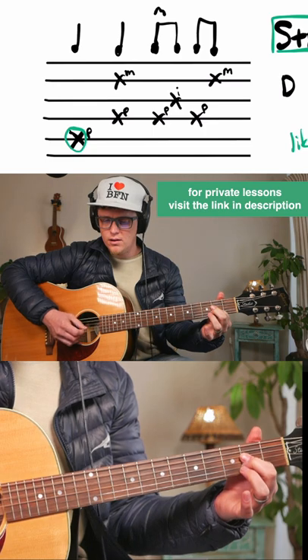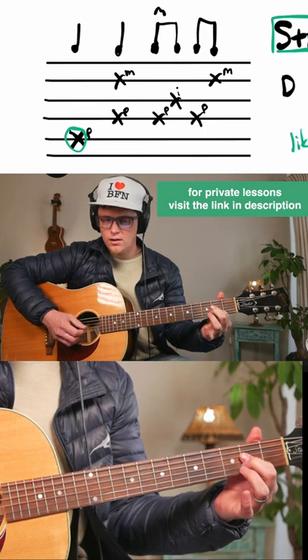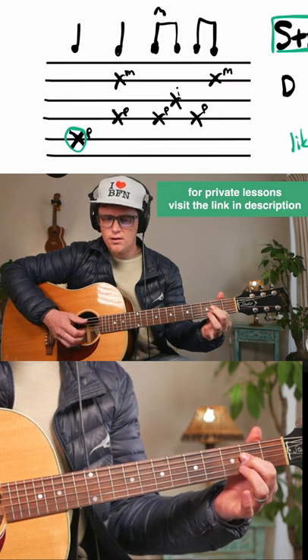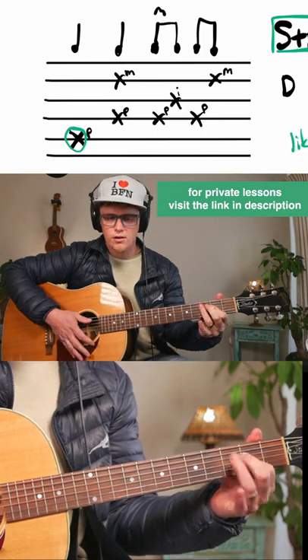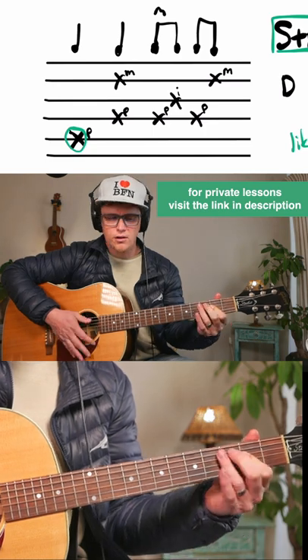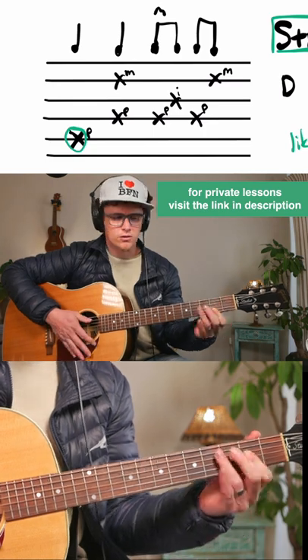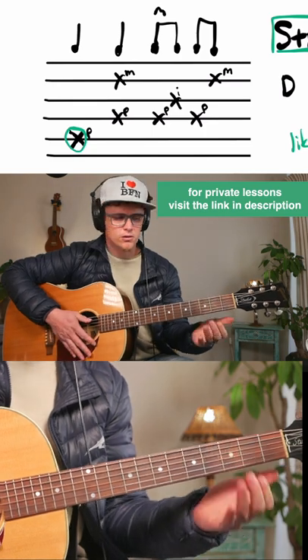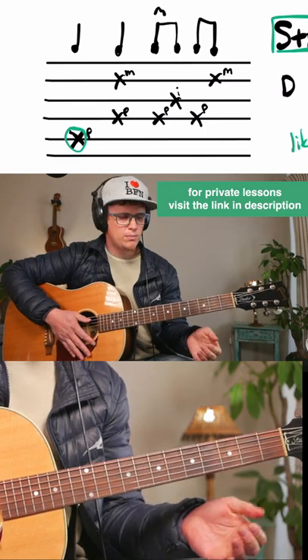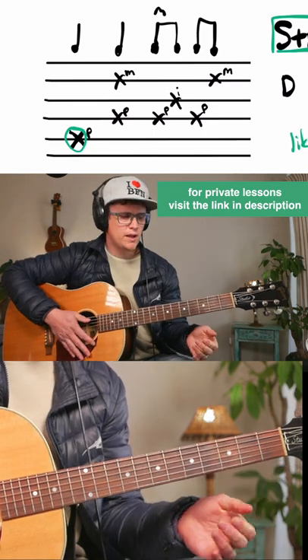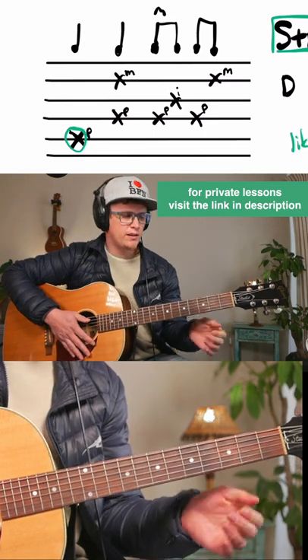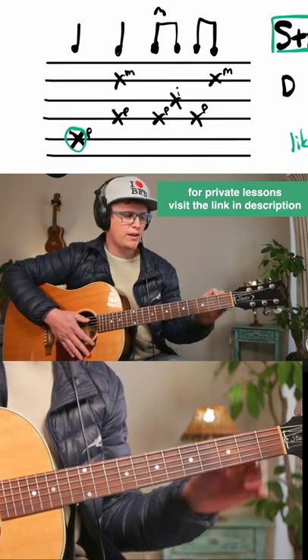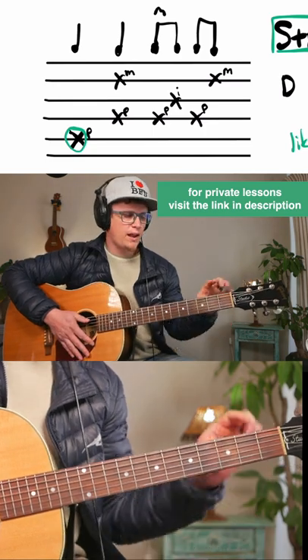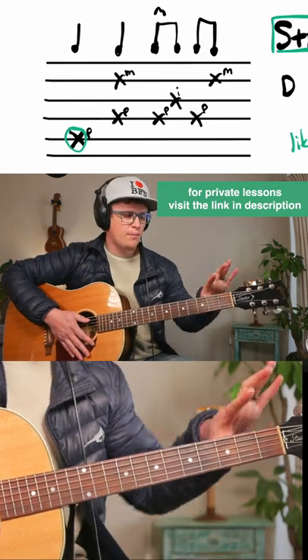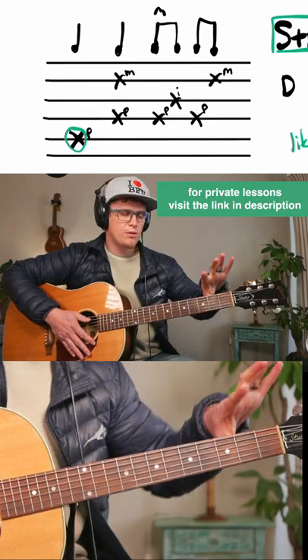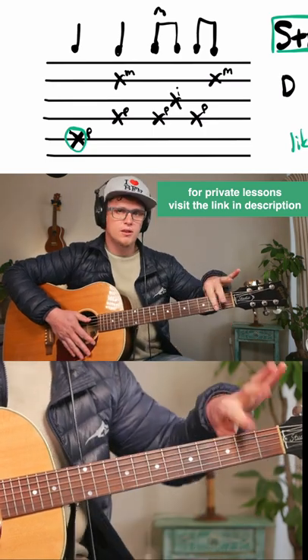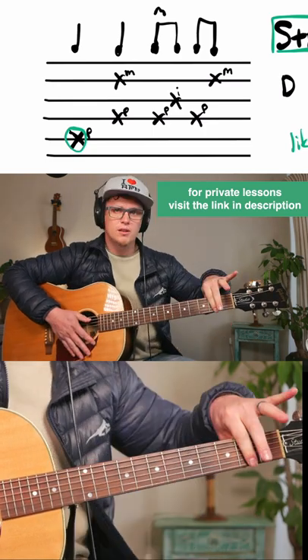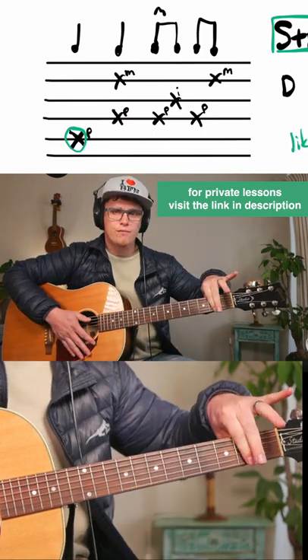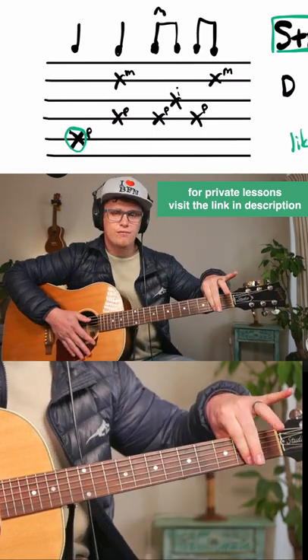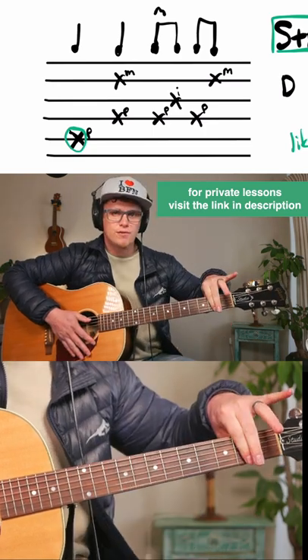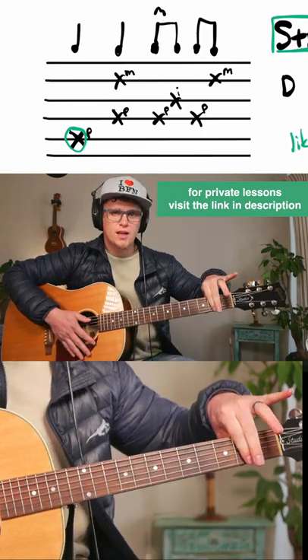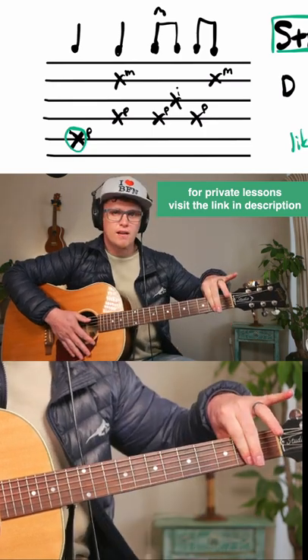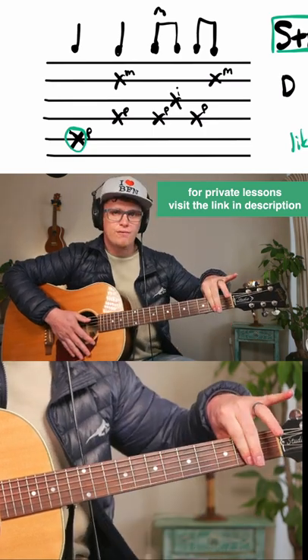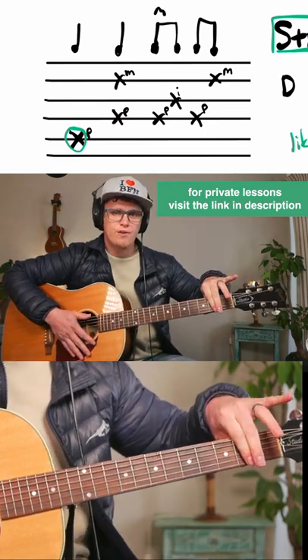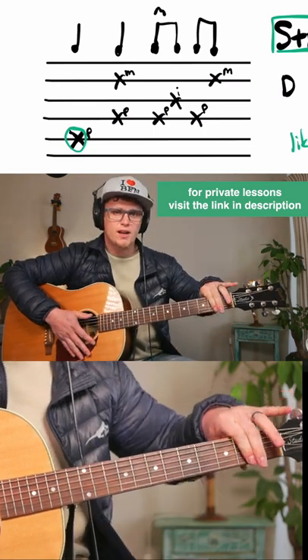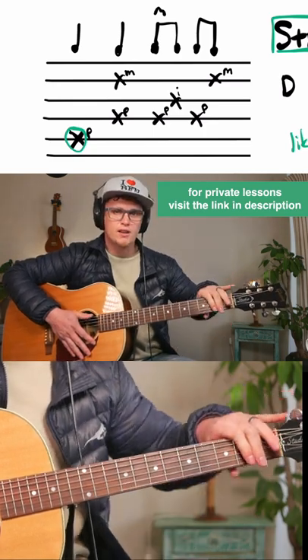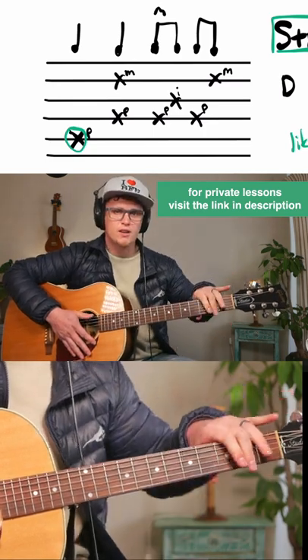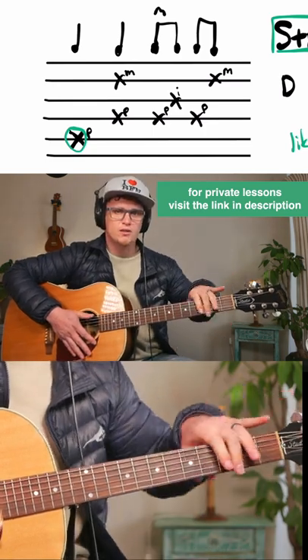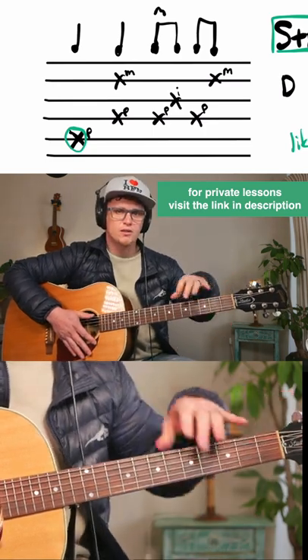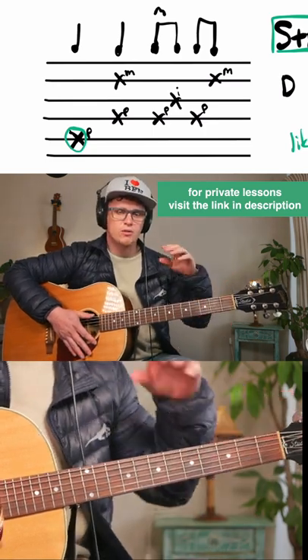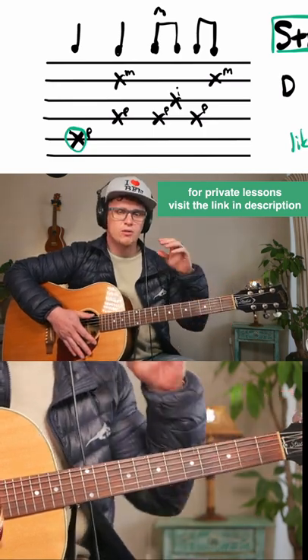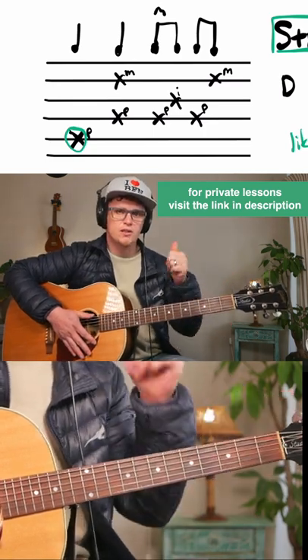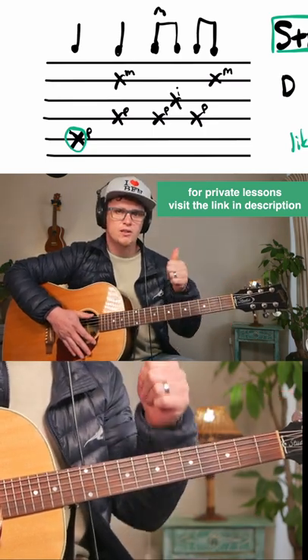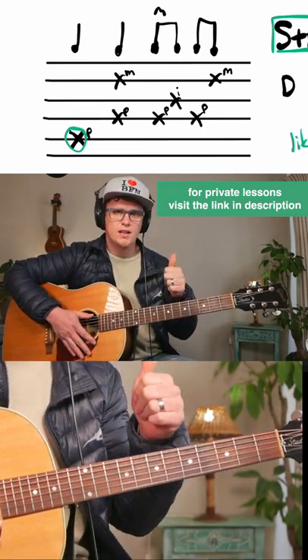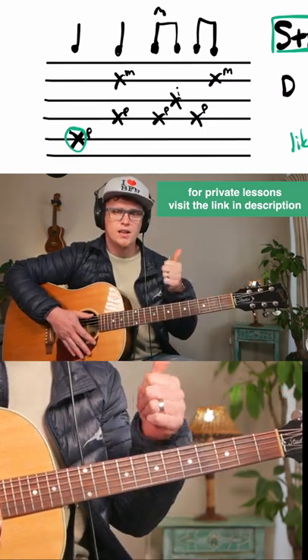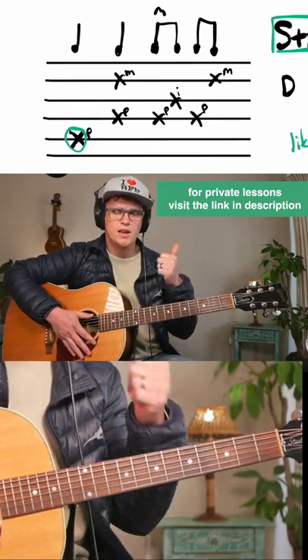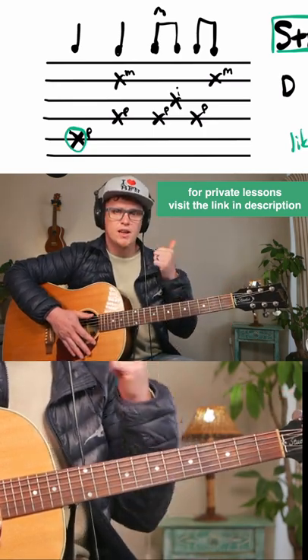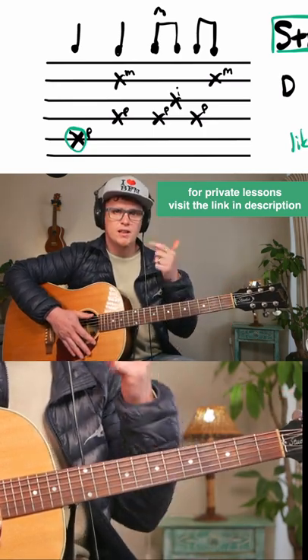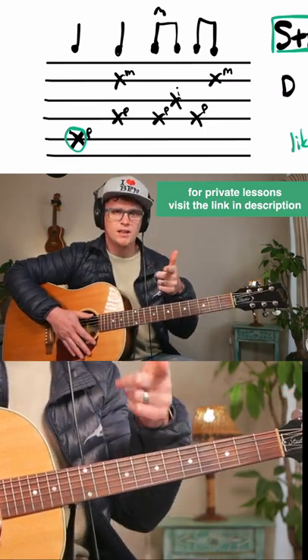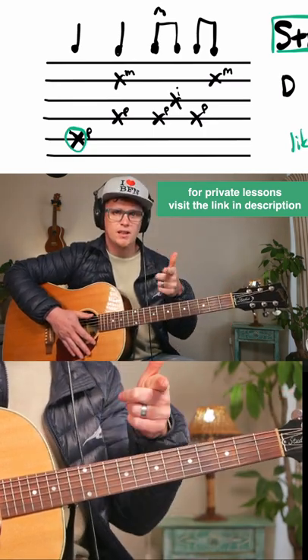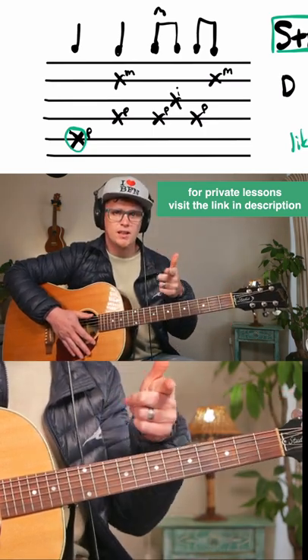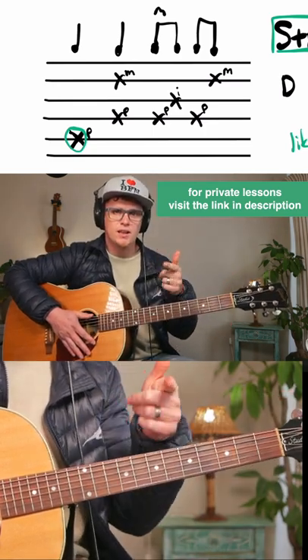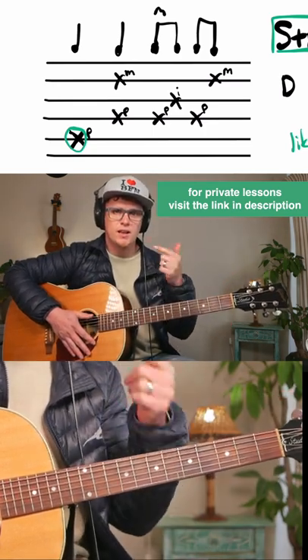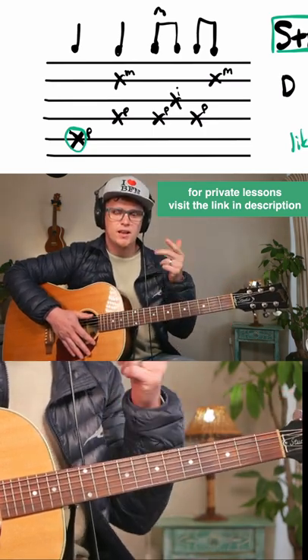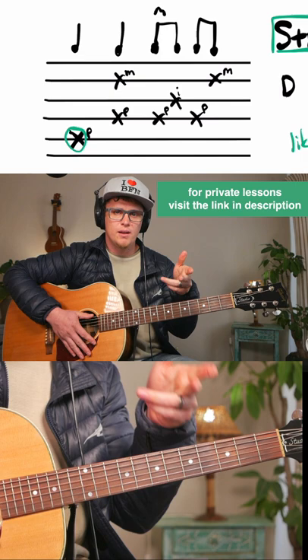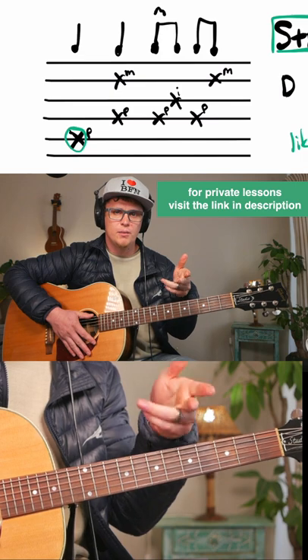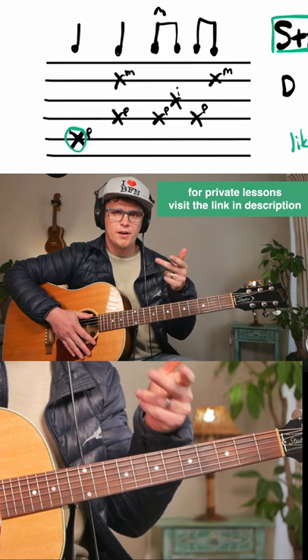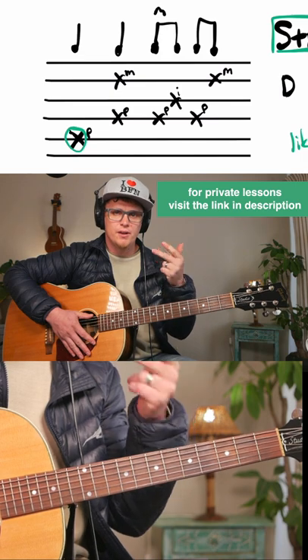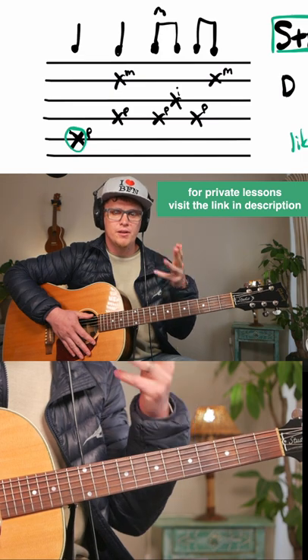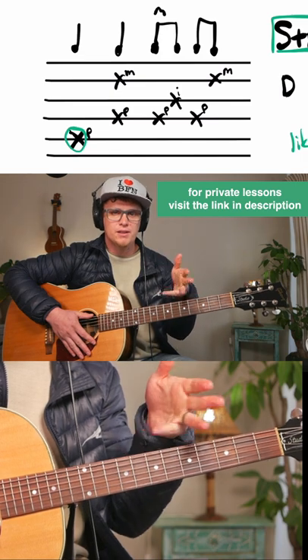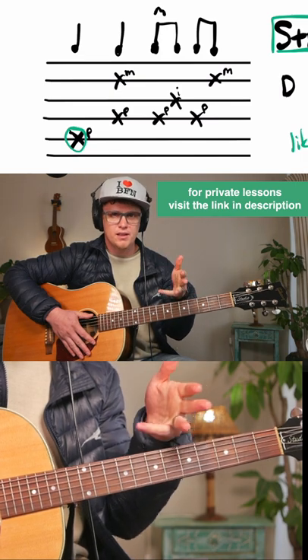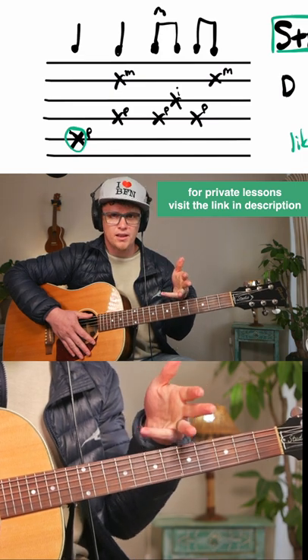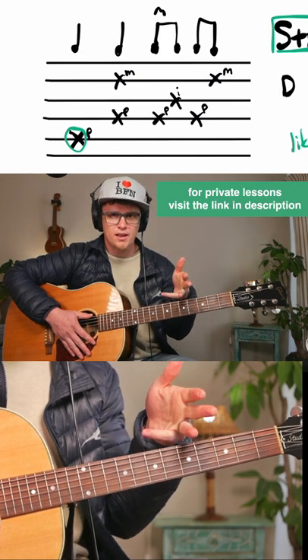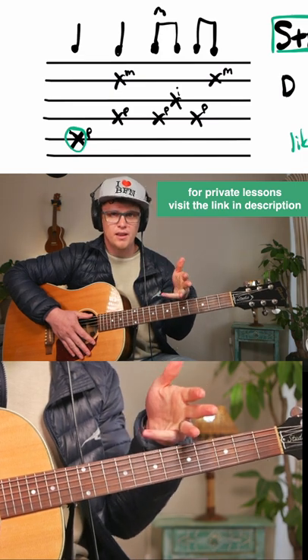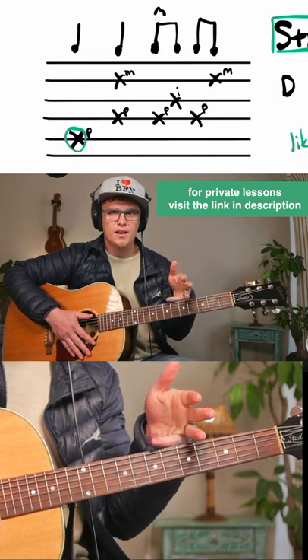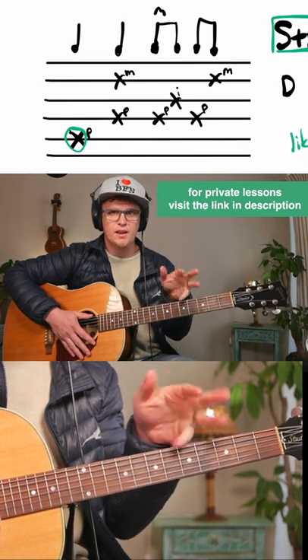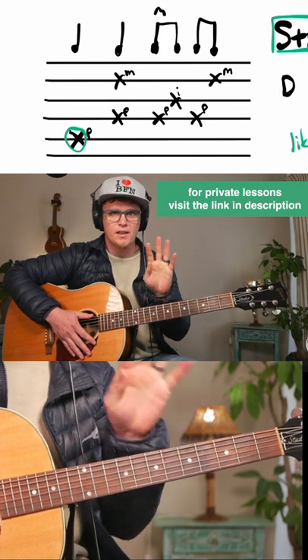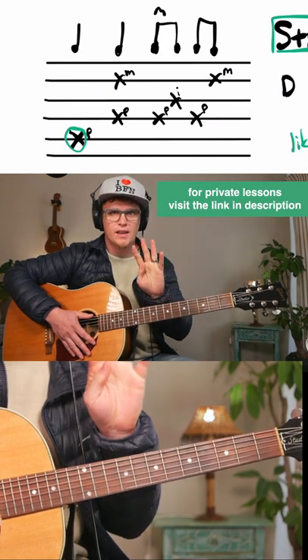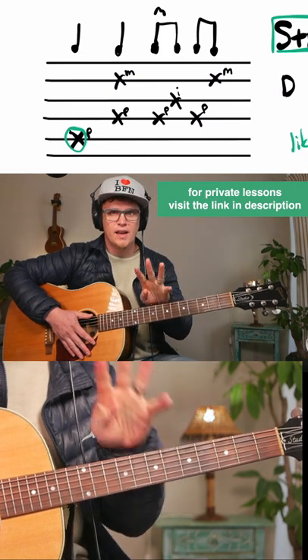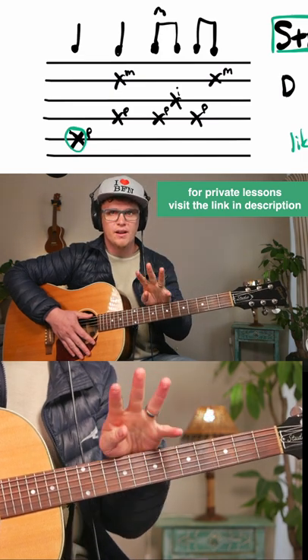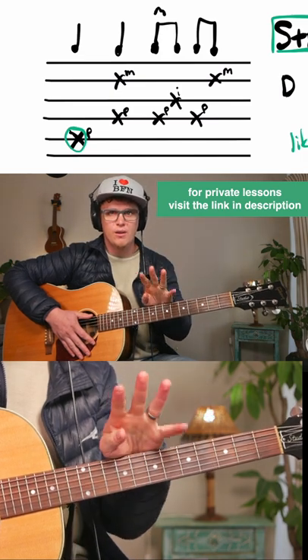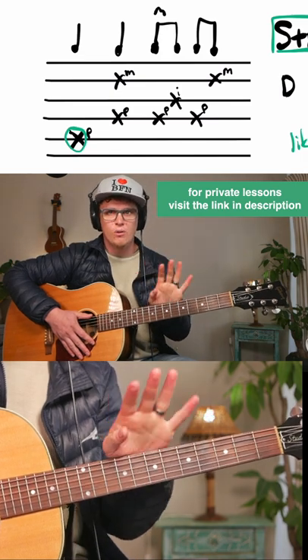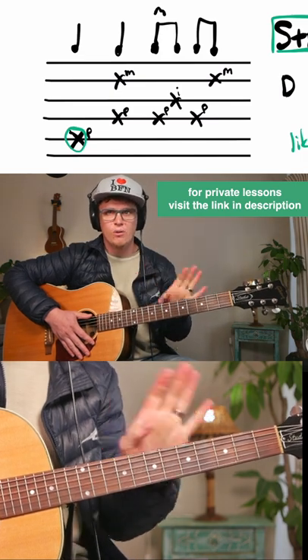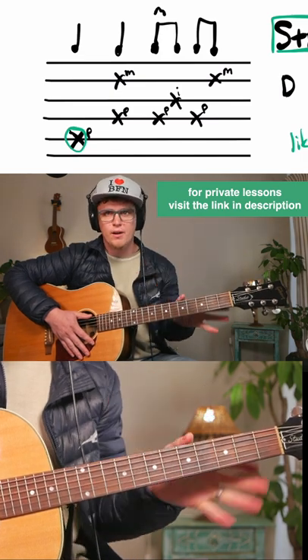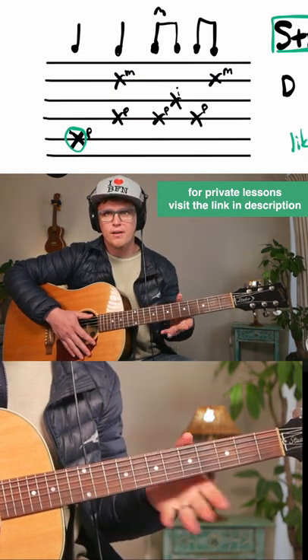You can also play it with a capo on the second fret using the chords G, D, E minor, C in that order.